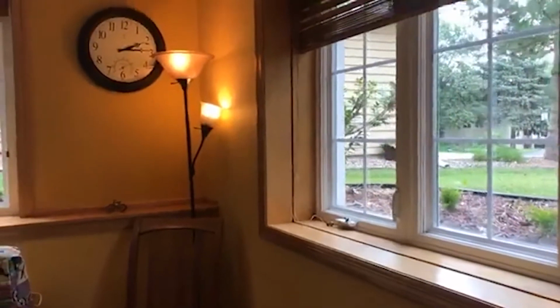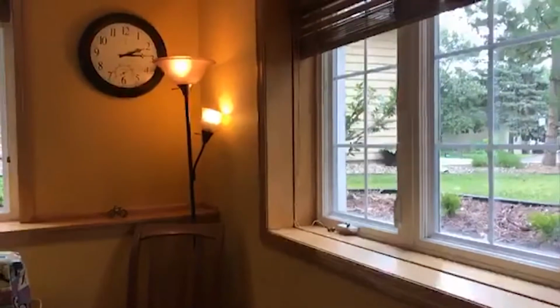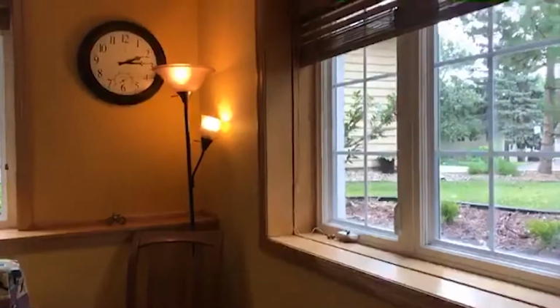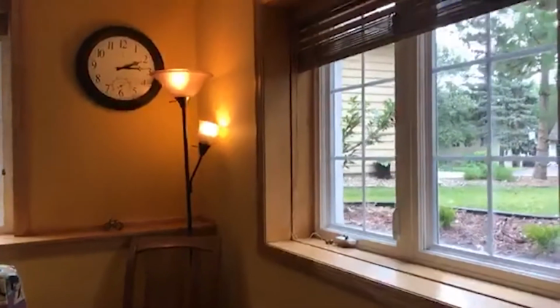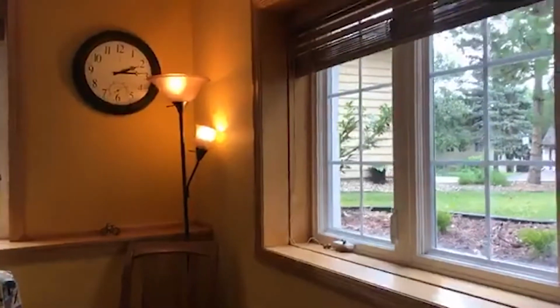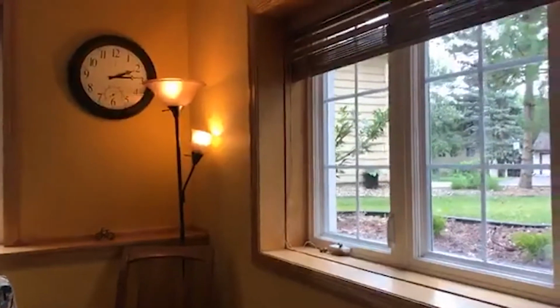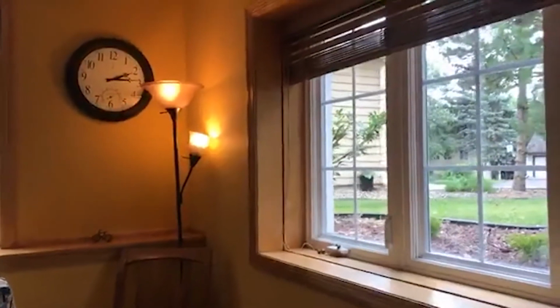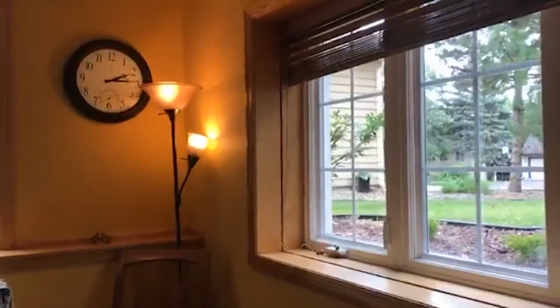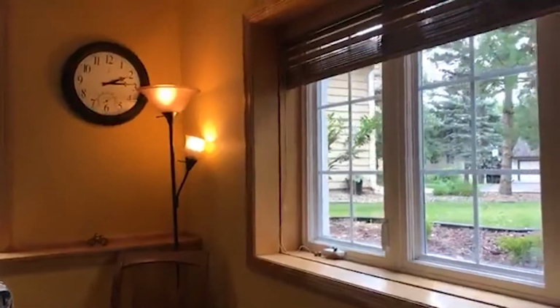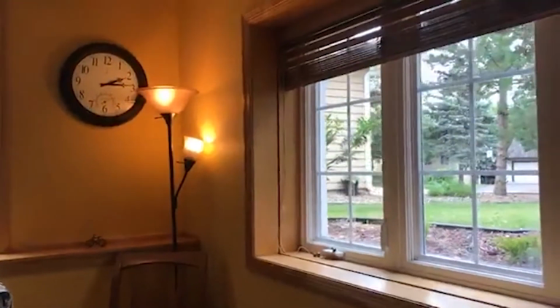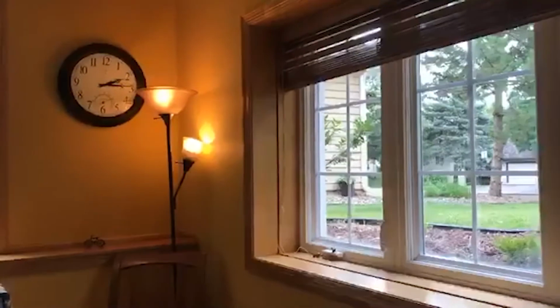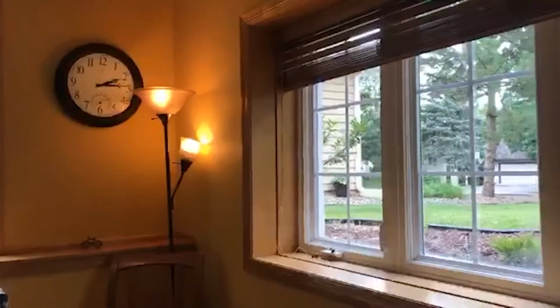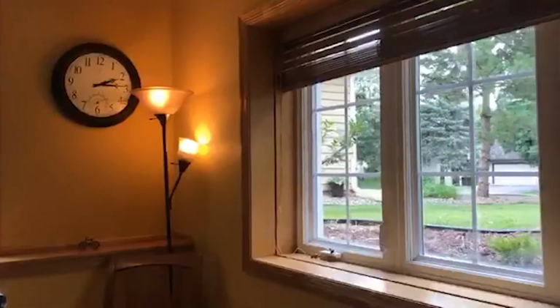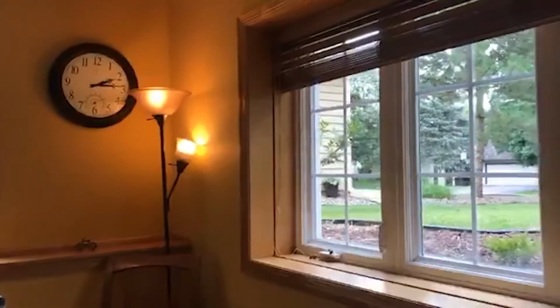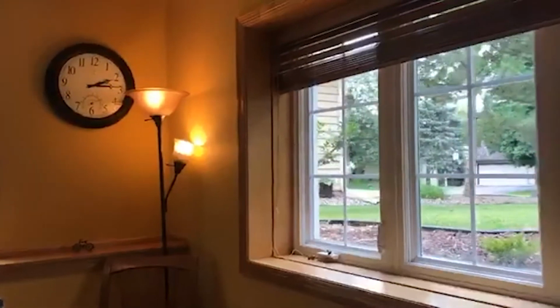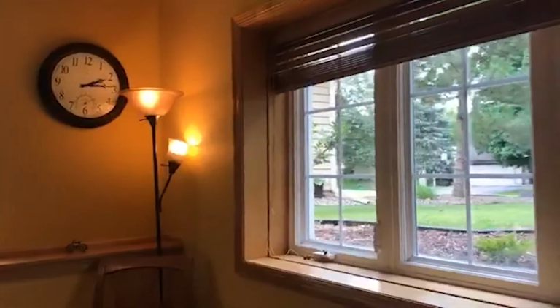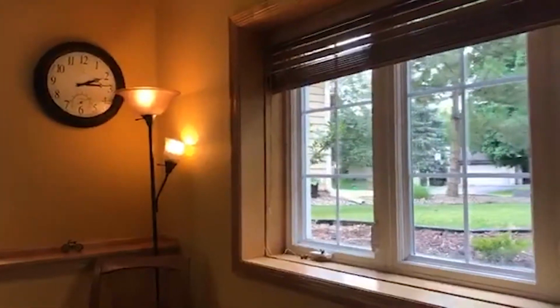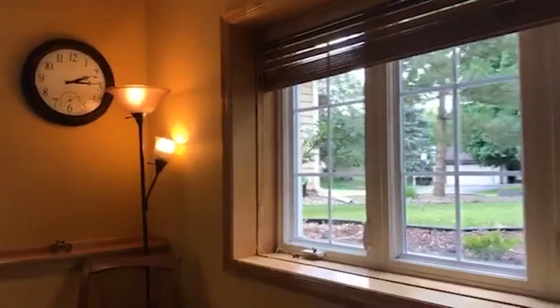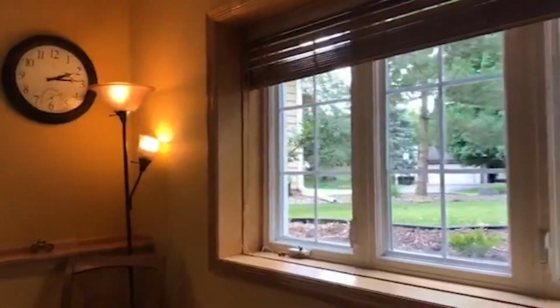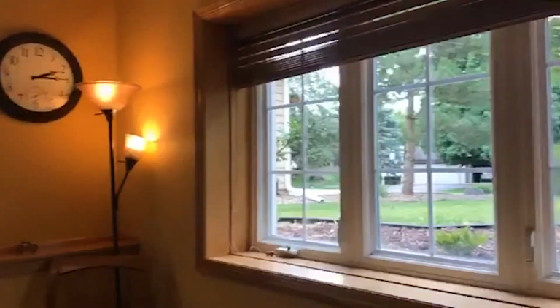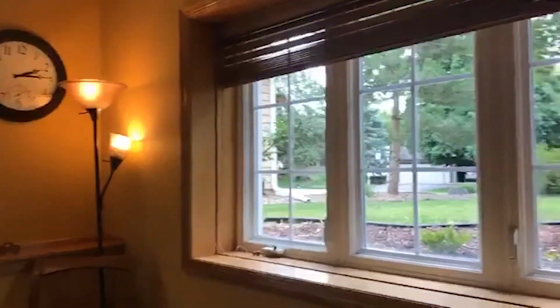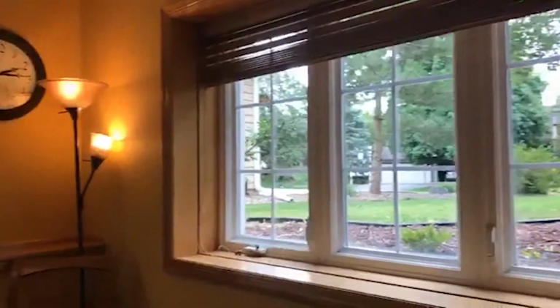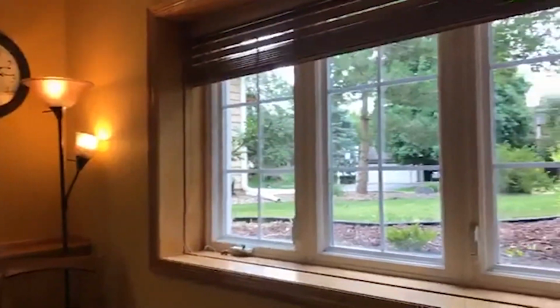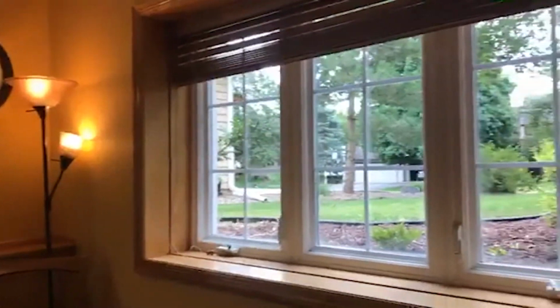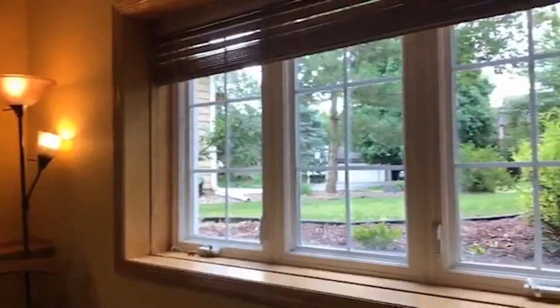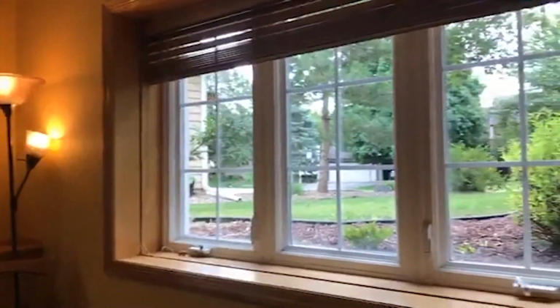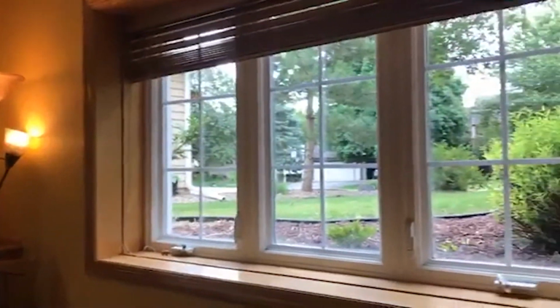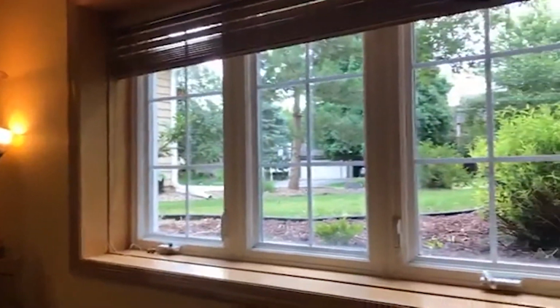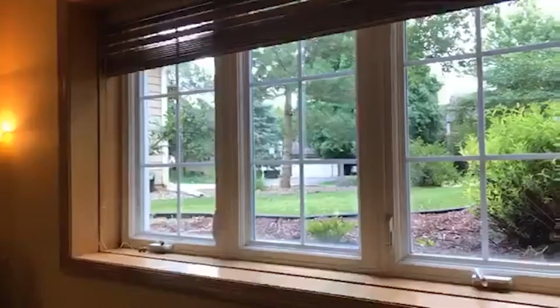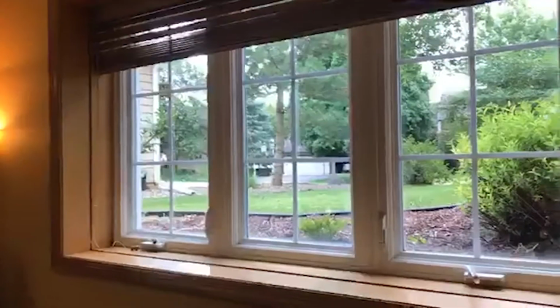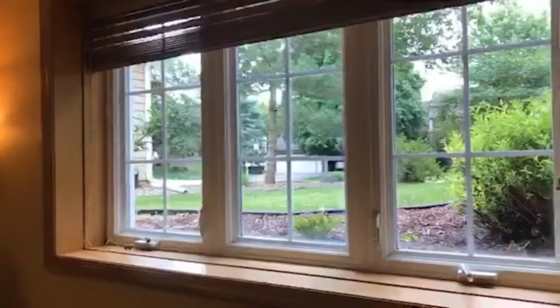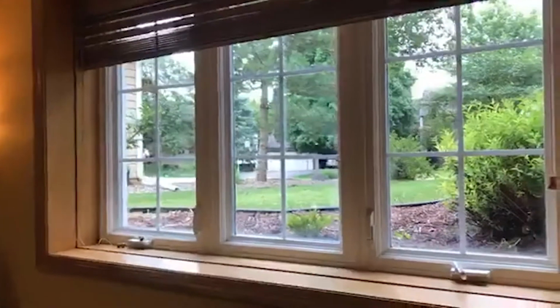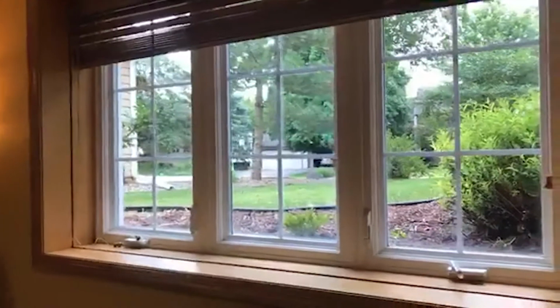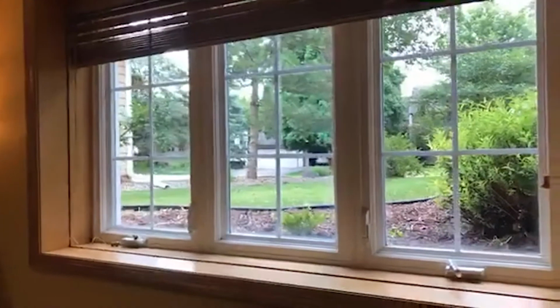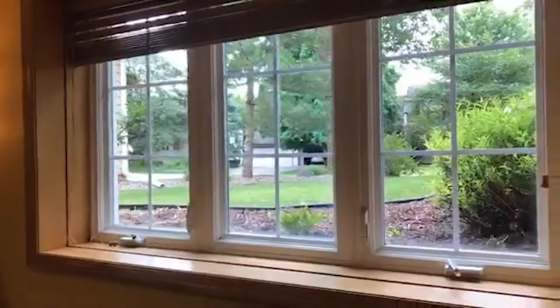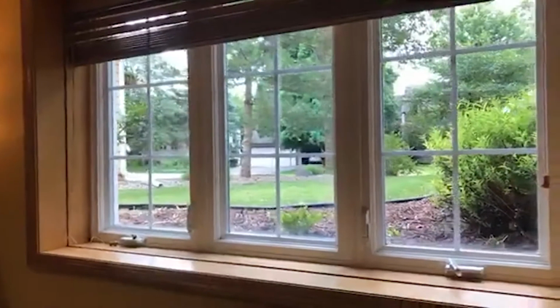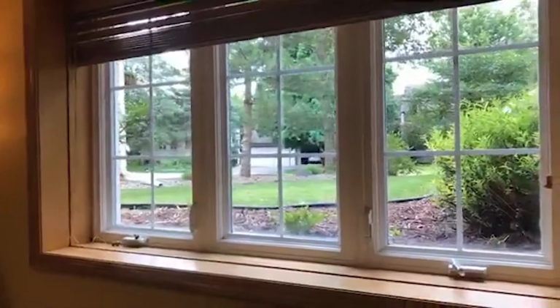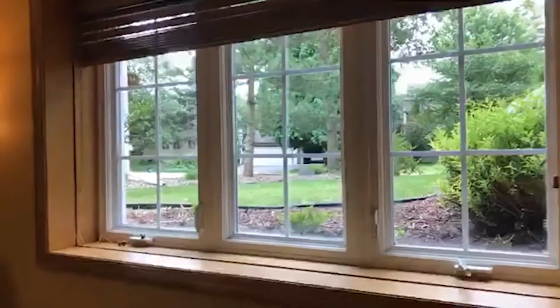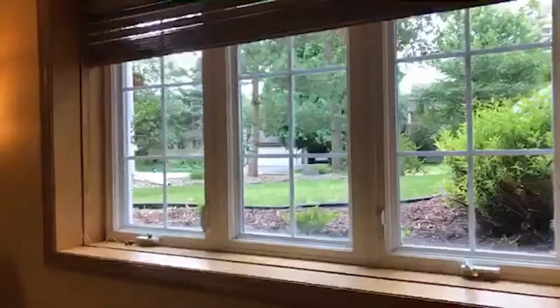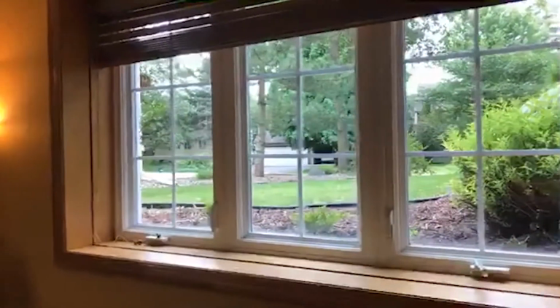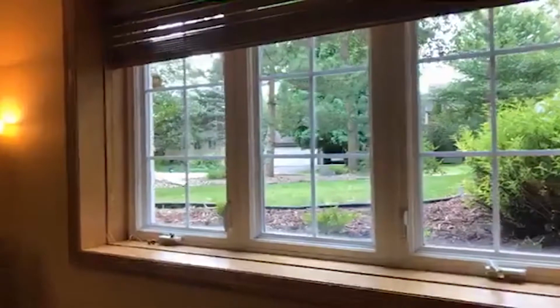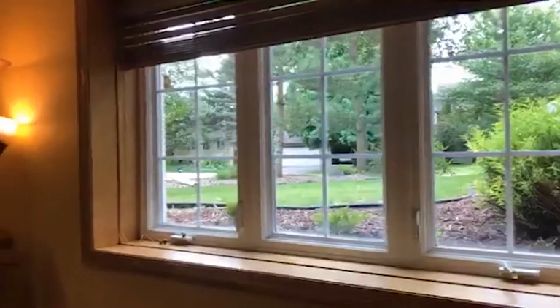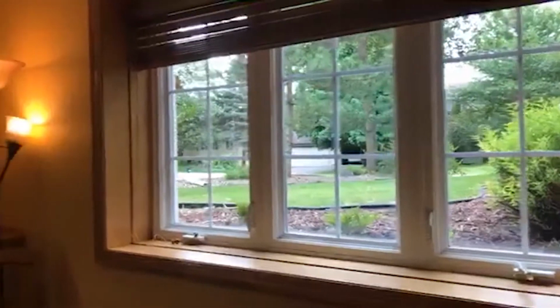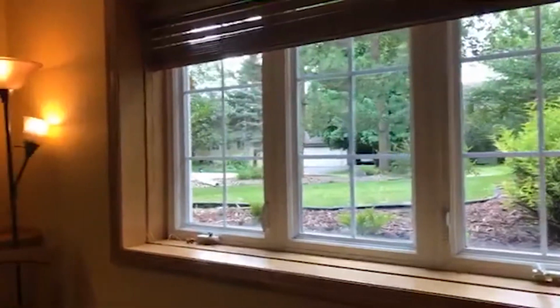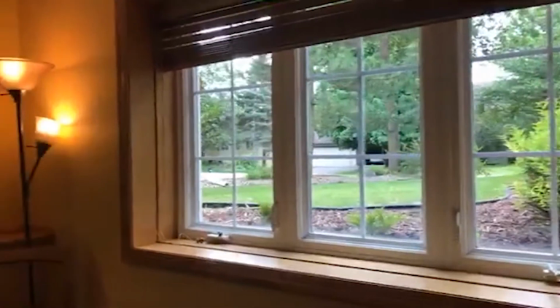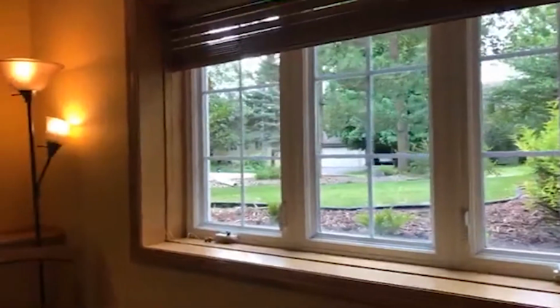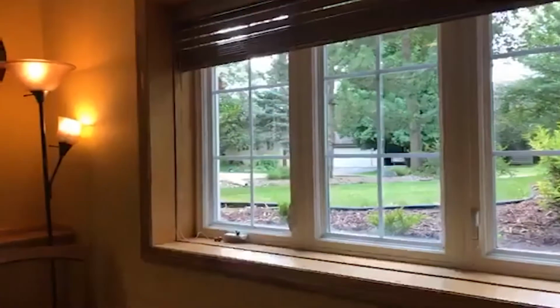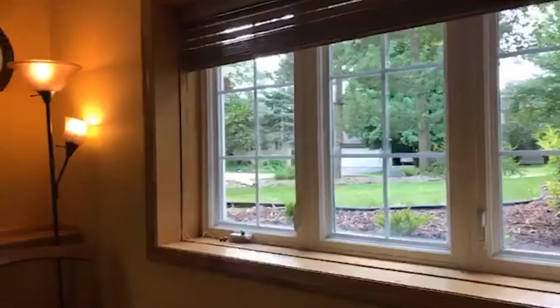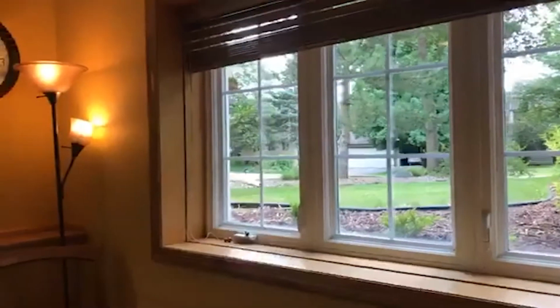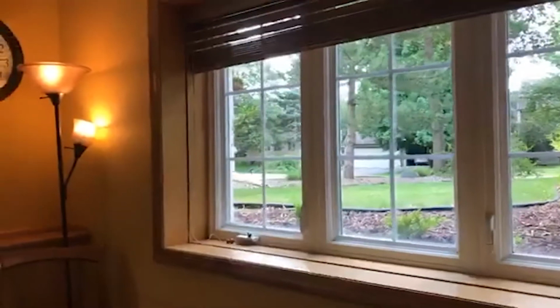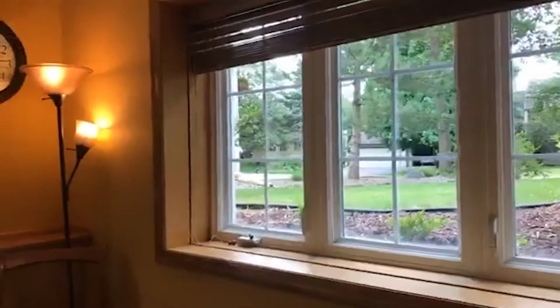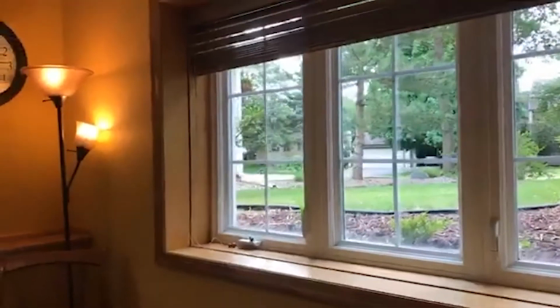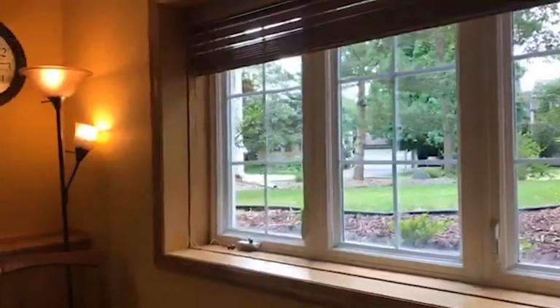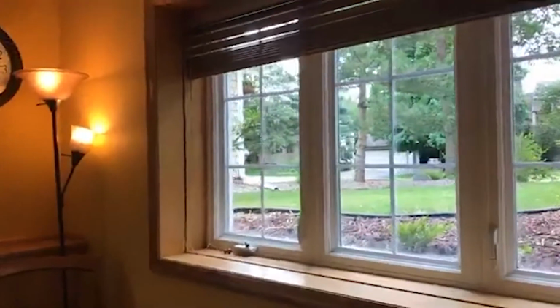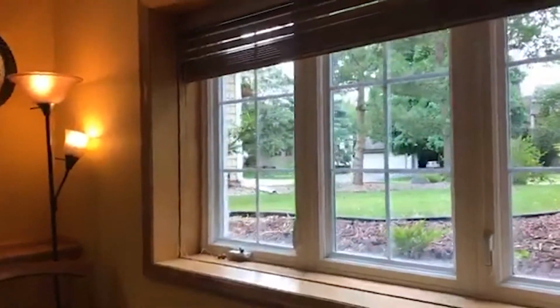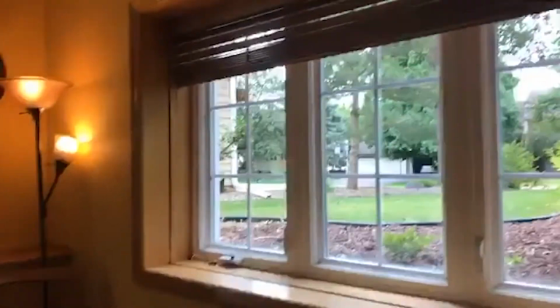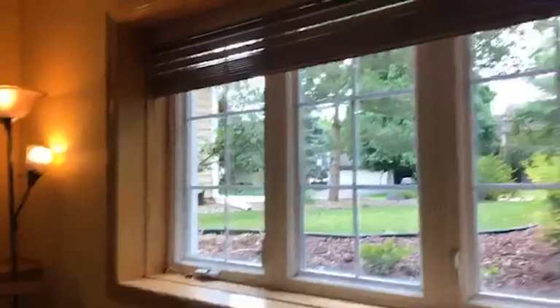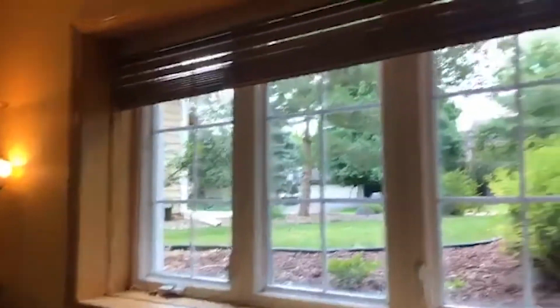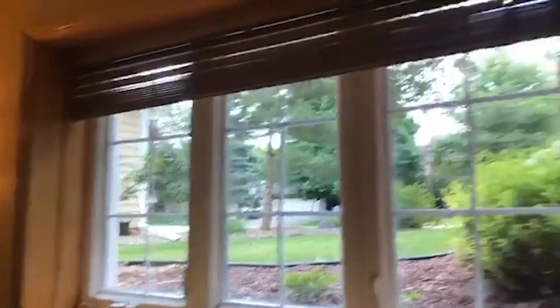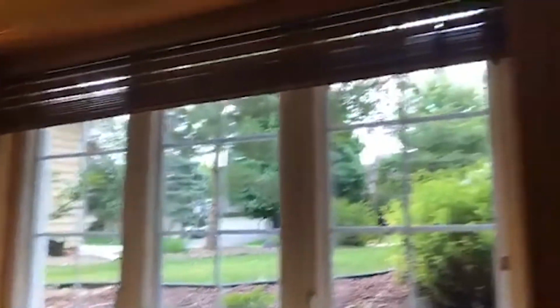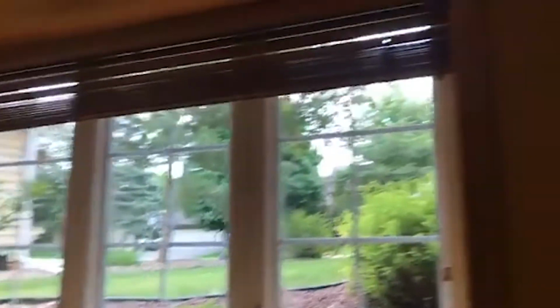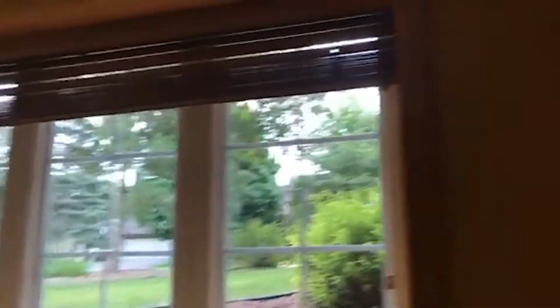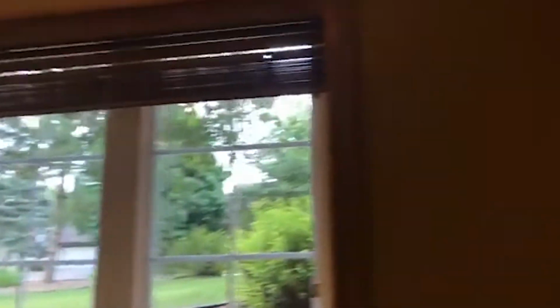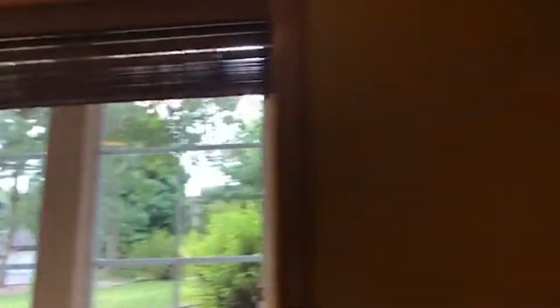Garden-level windows, and again south and eastern exposure. Very bright.